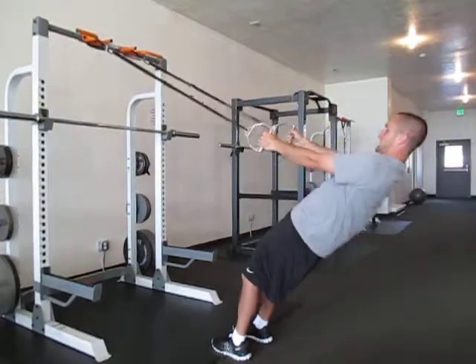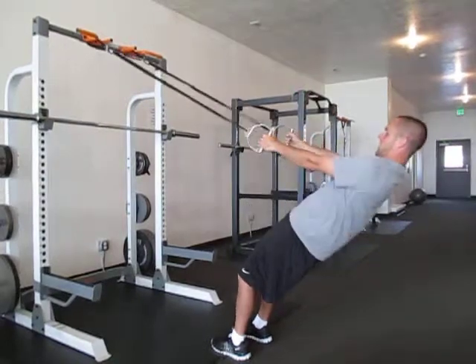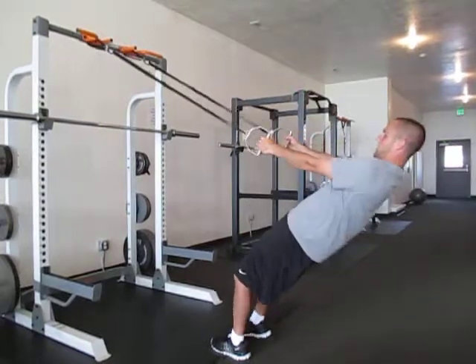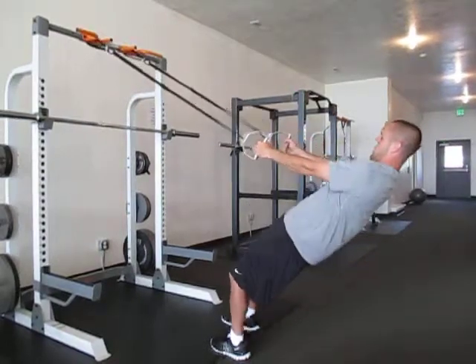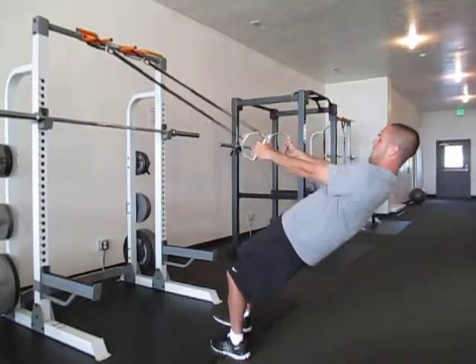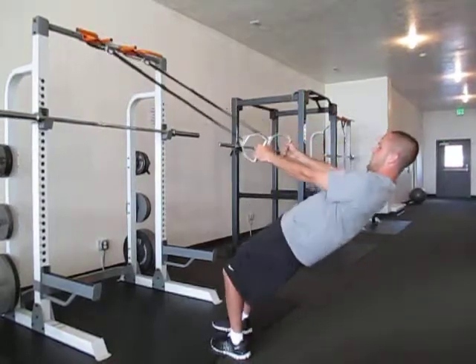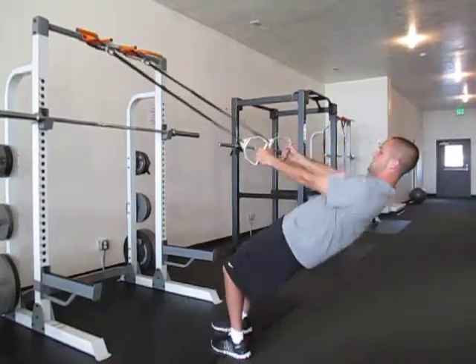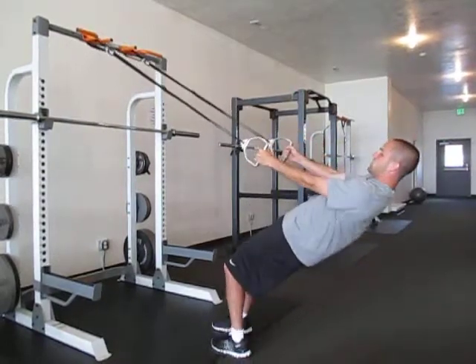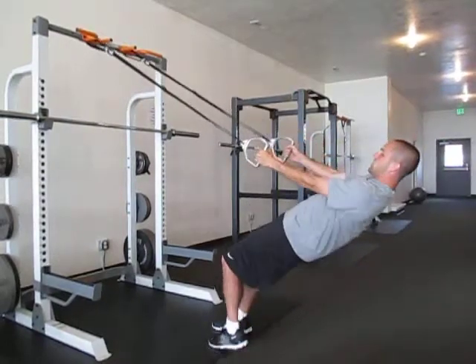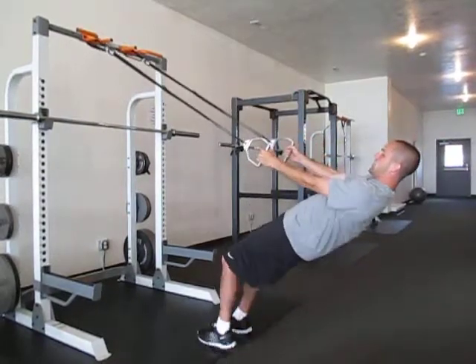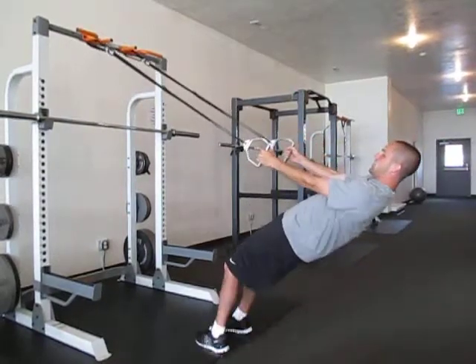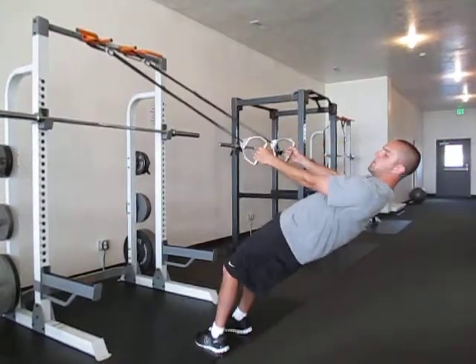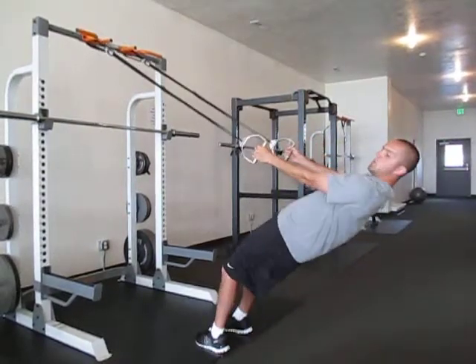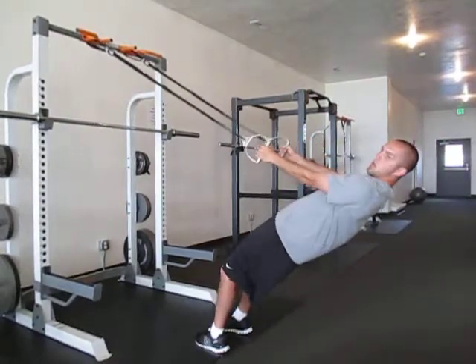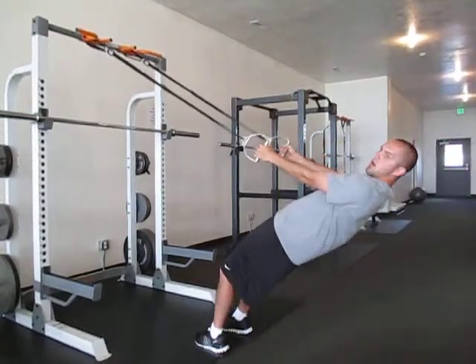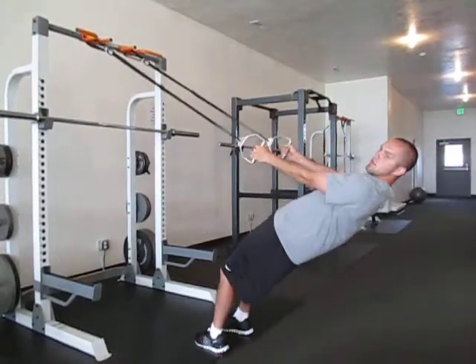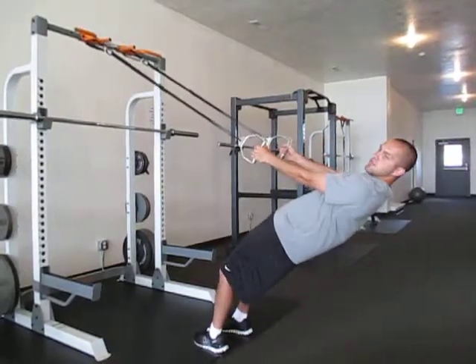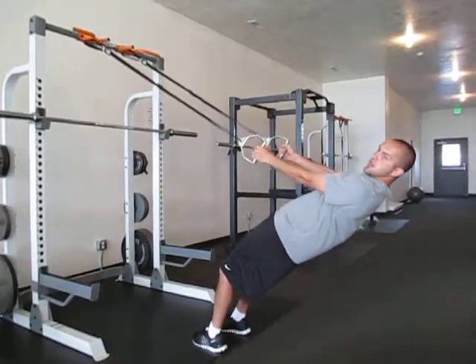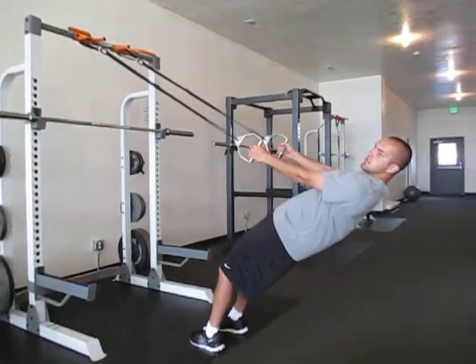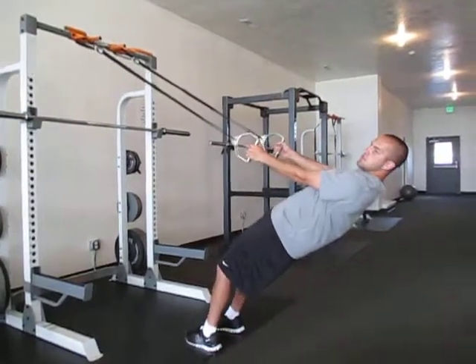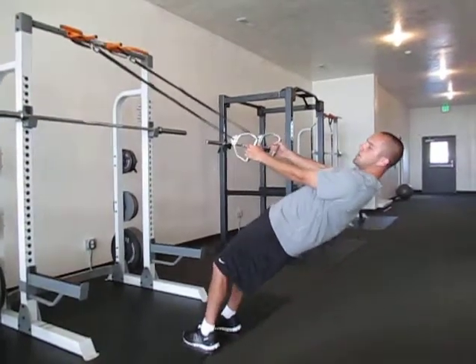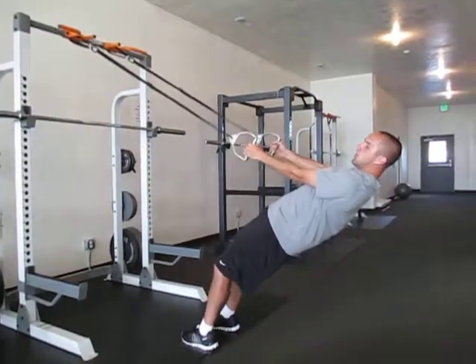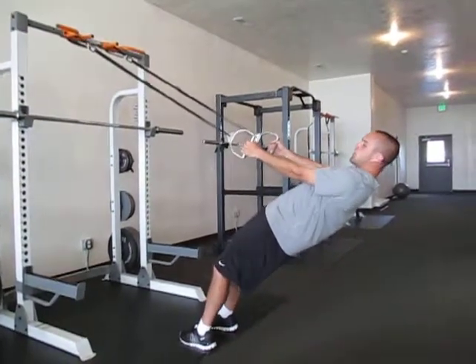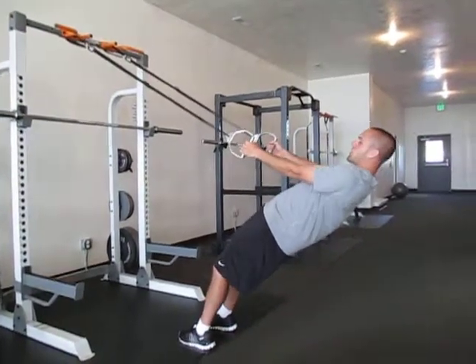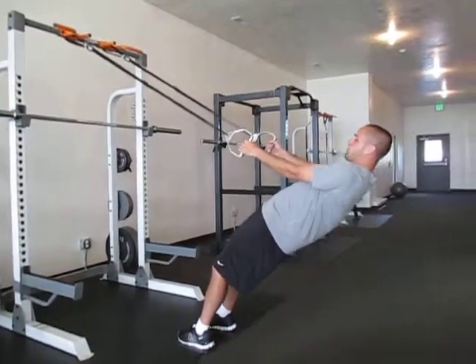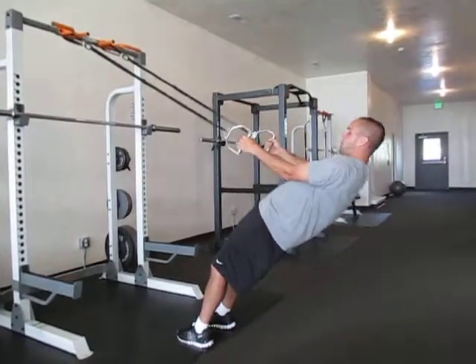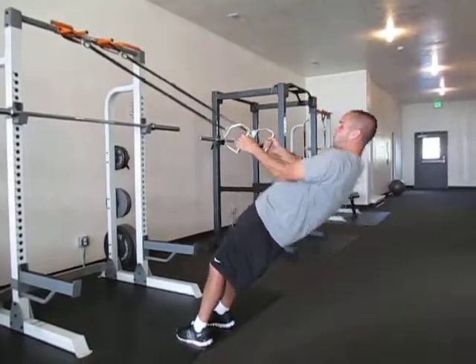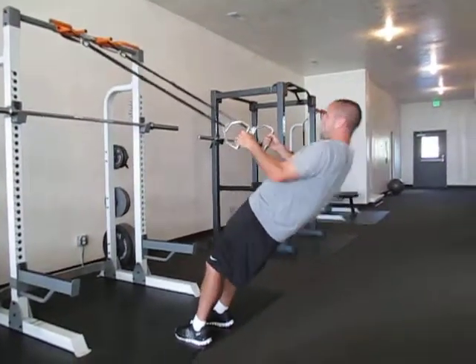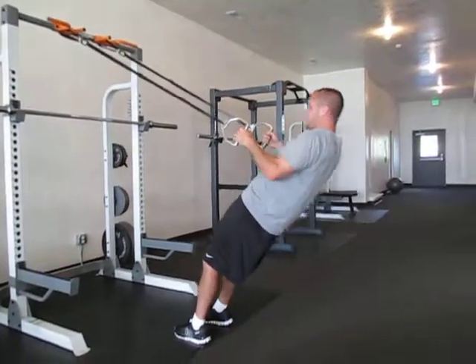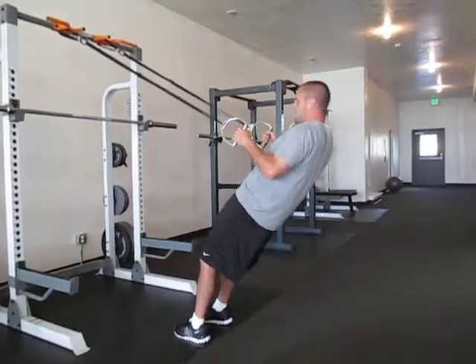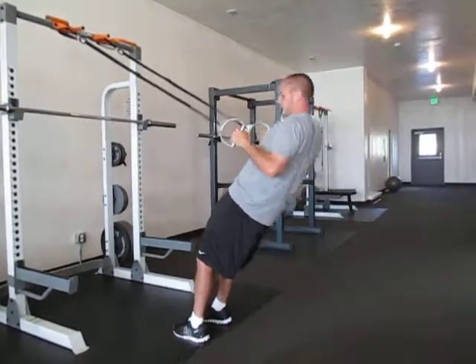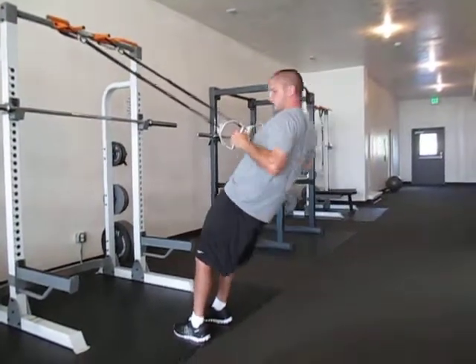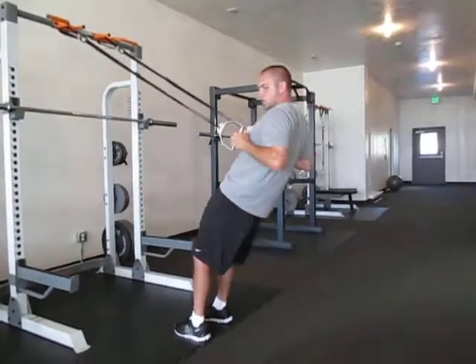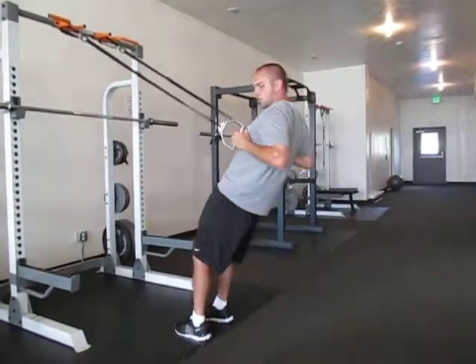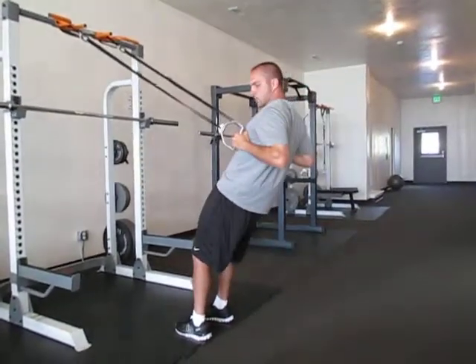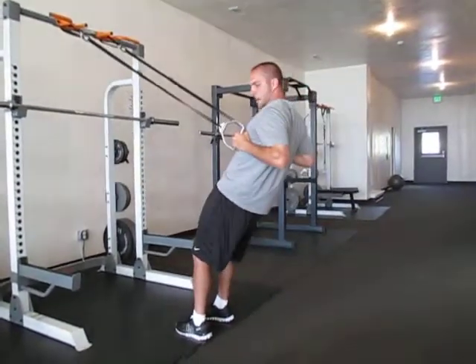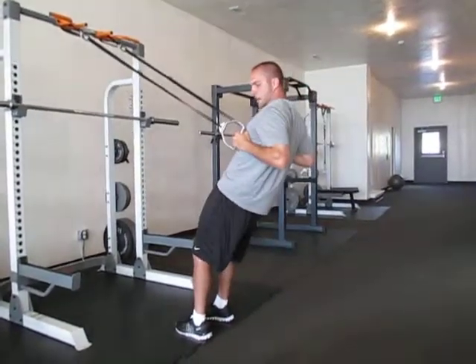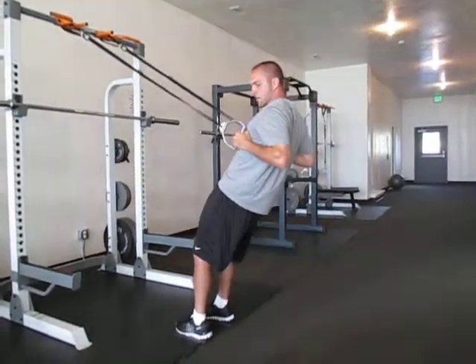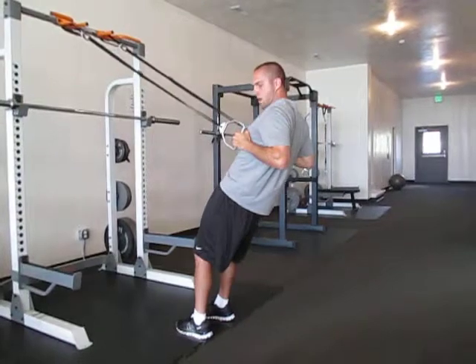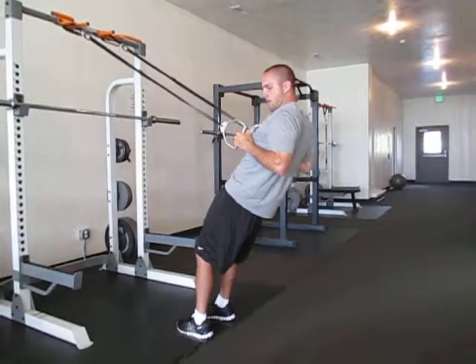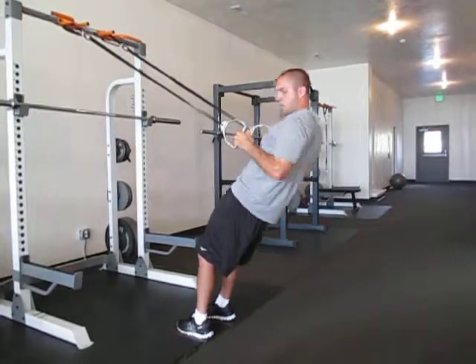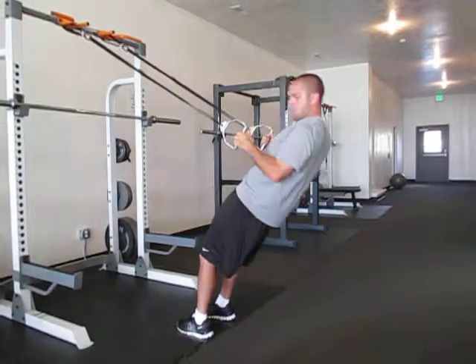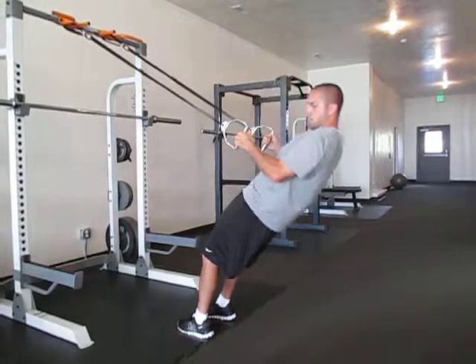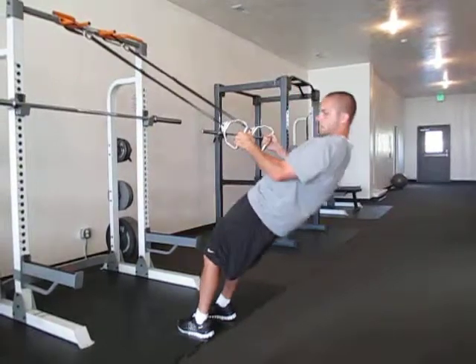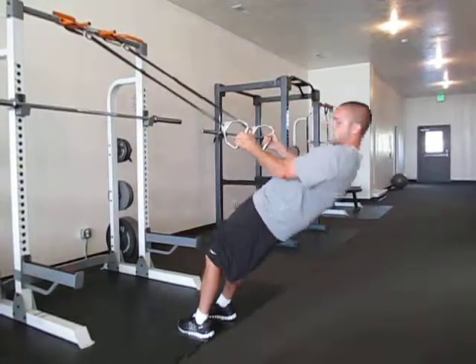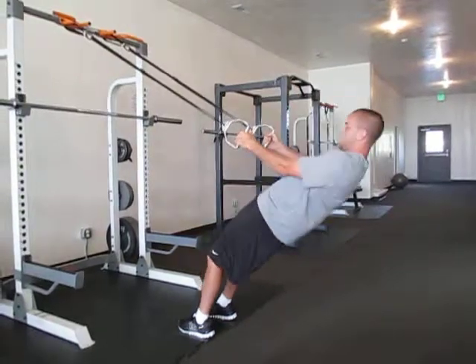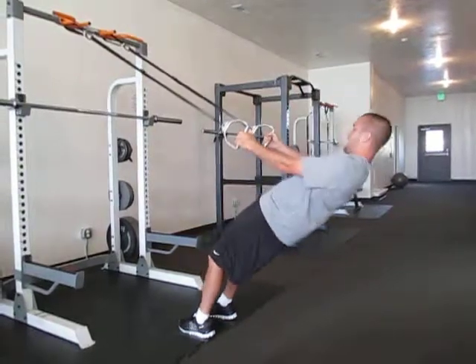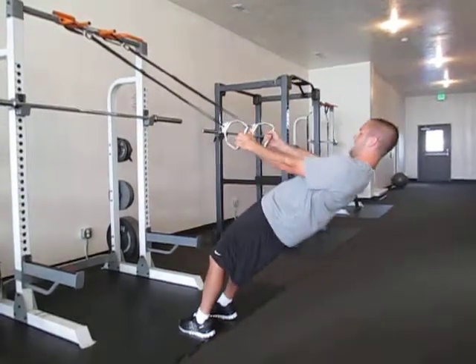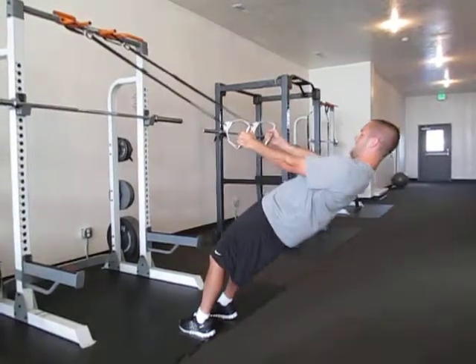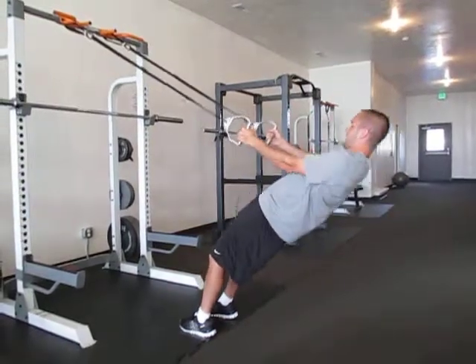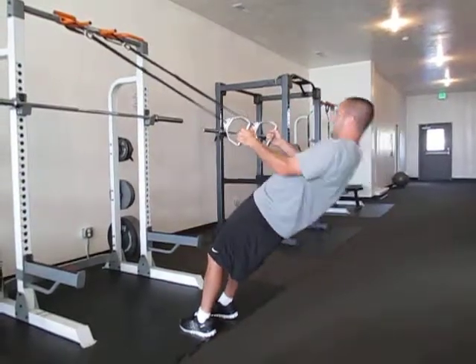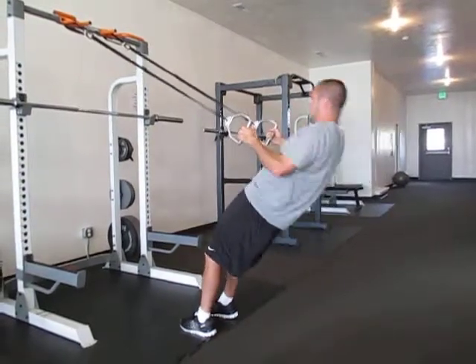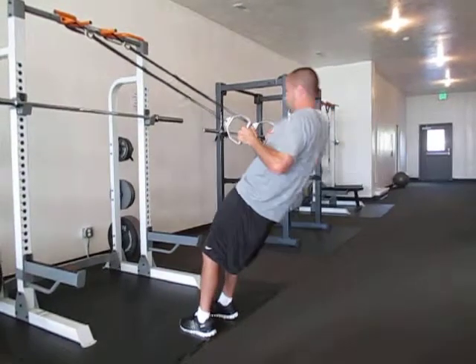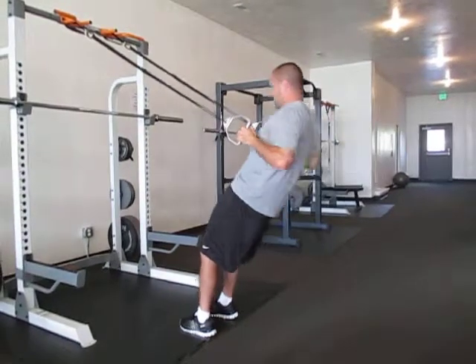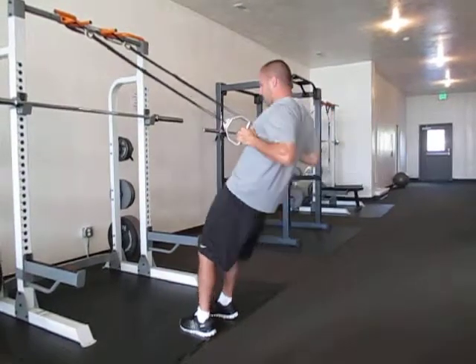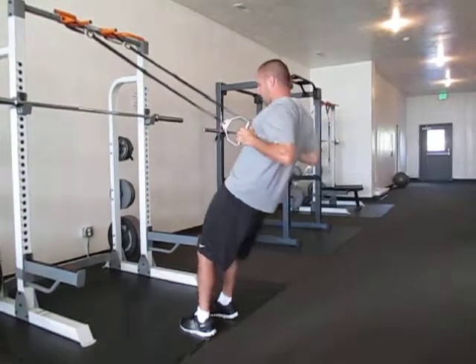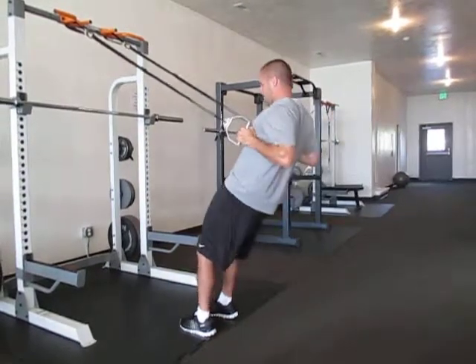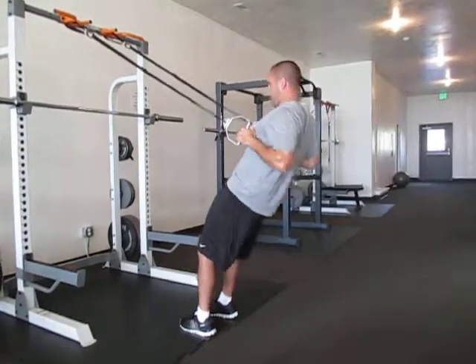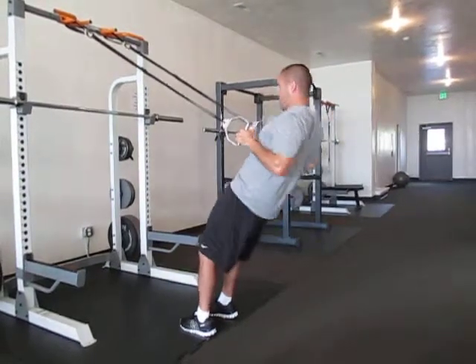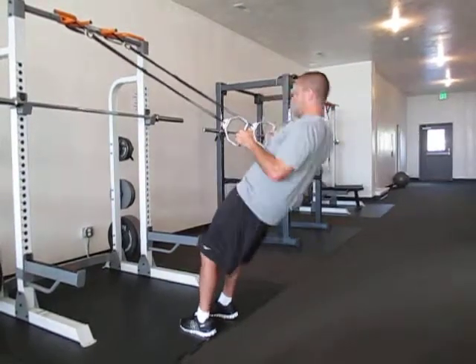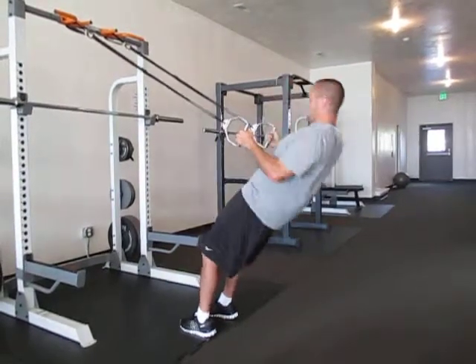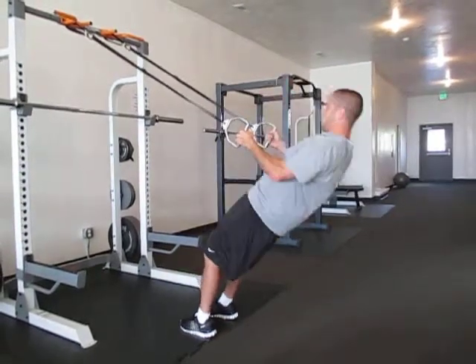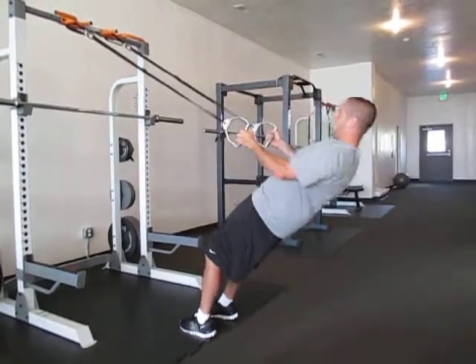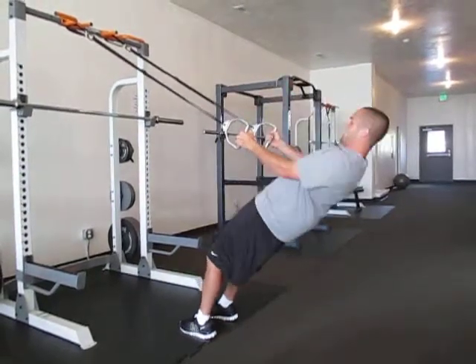And then the last one, palms facing, you're just going to pull until the handles are right by your armpits like that. And then the next variation, you're going to go back and then forward.